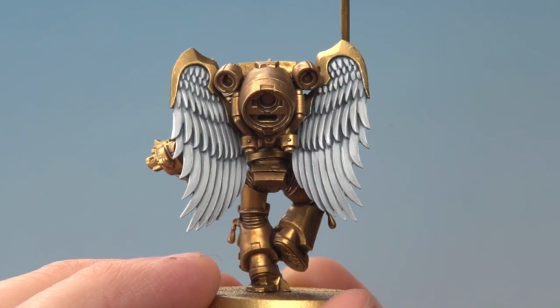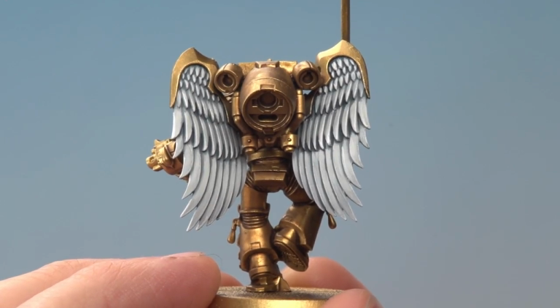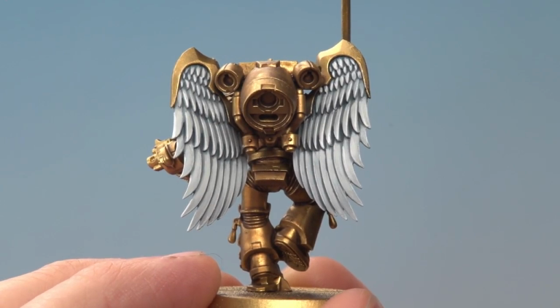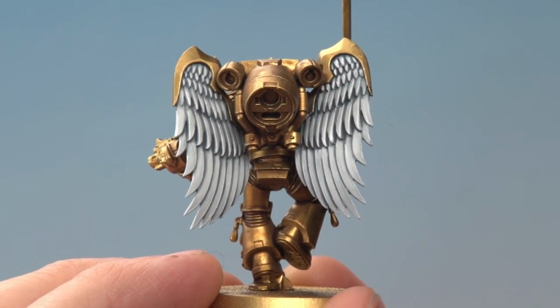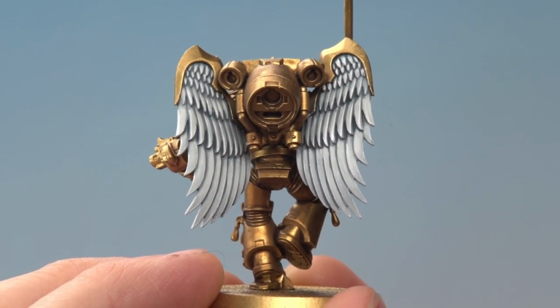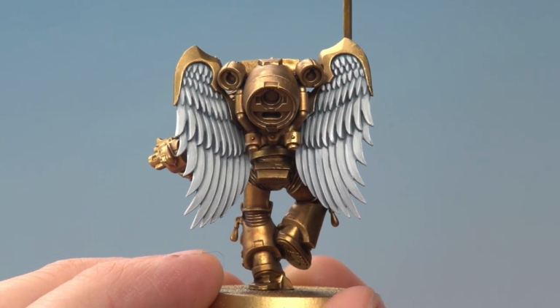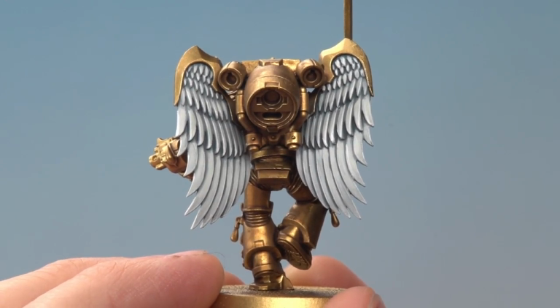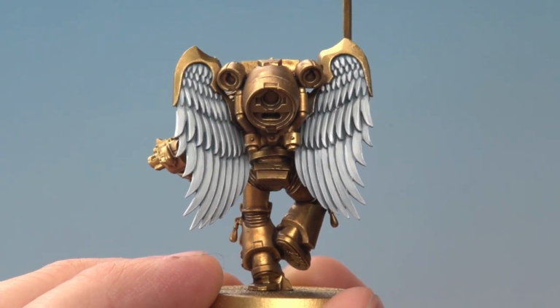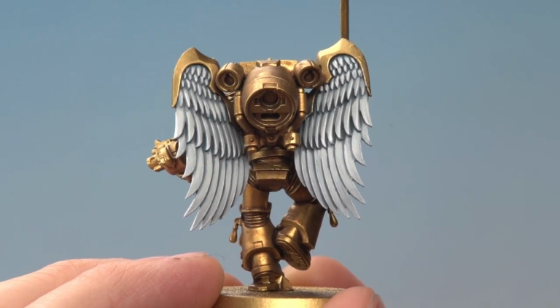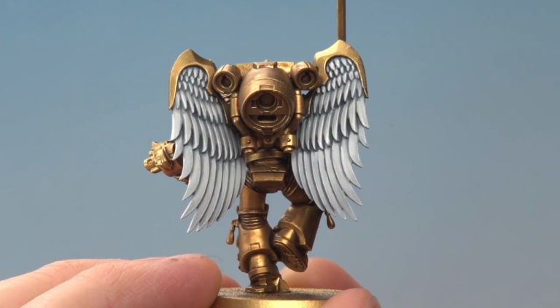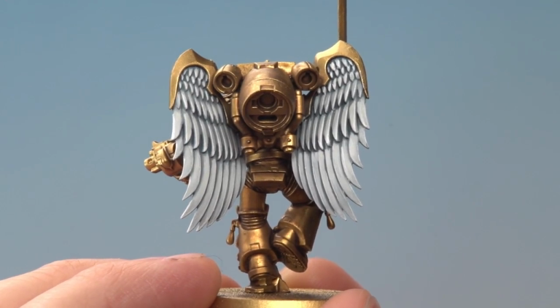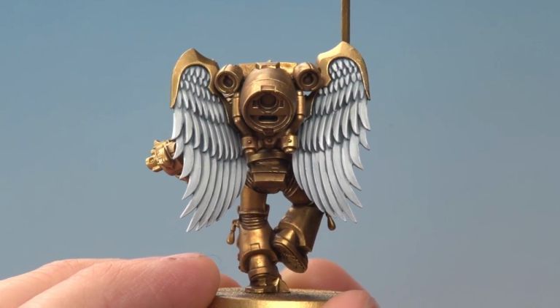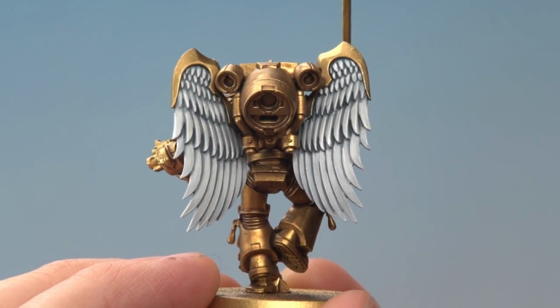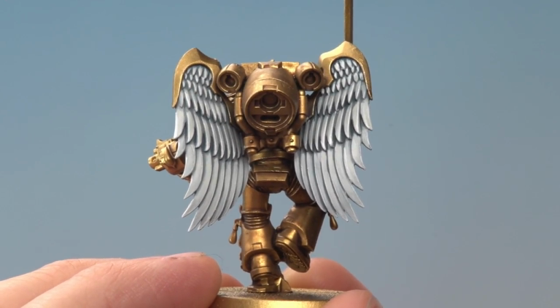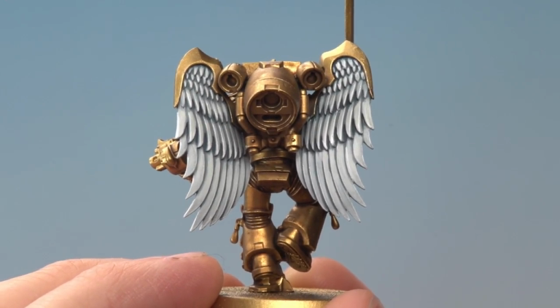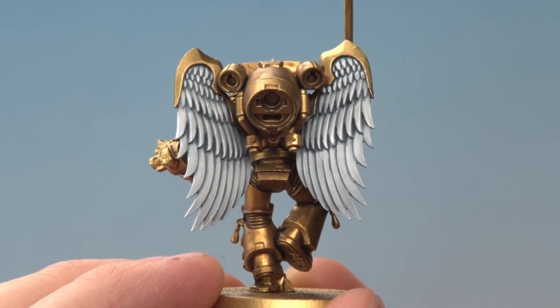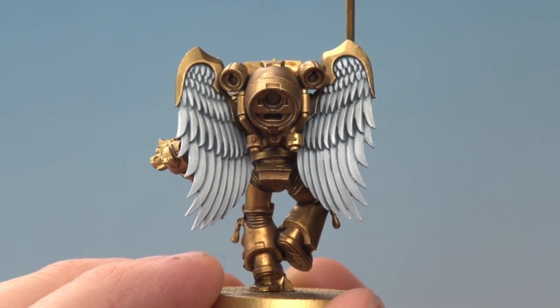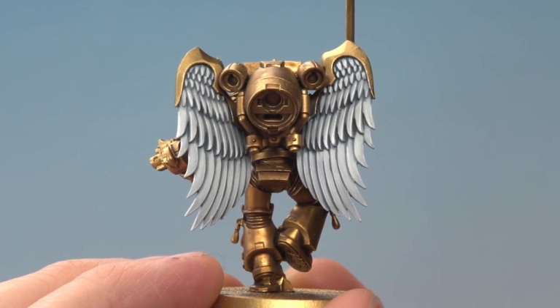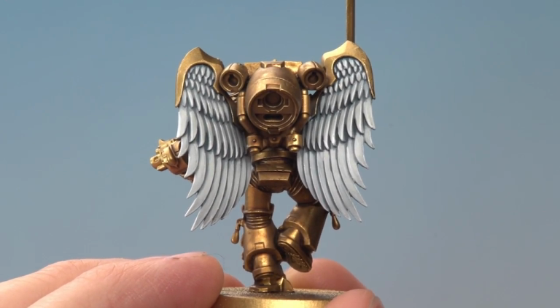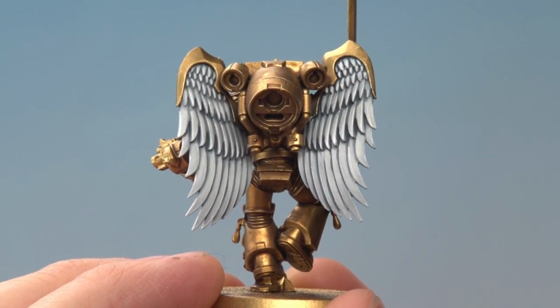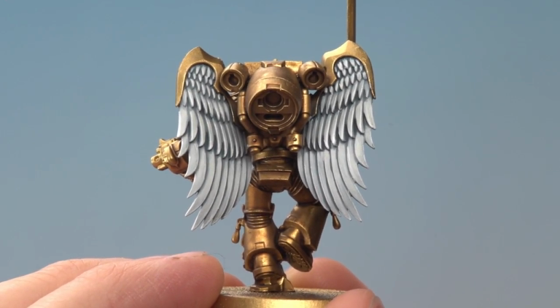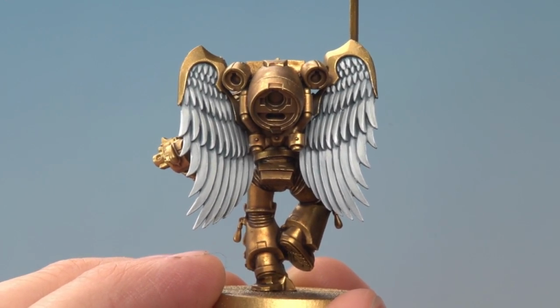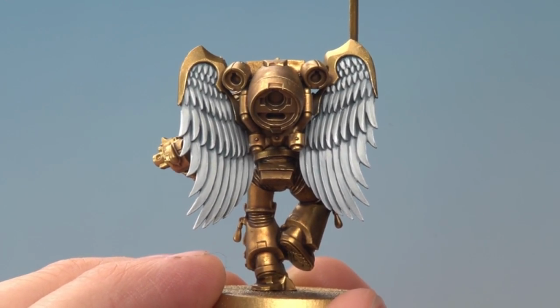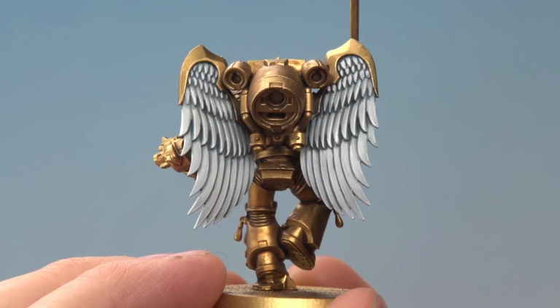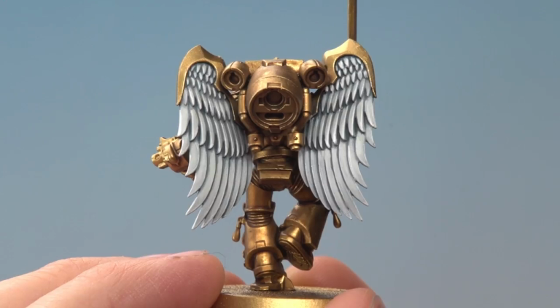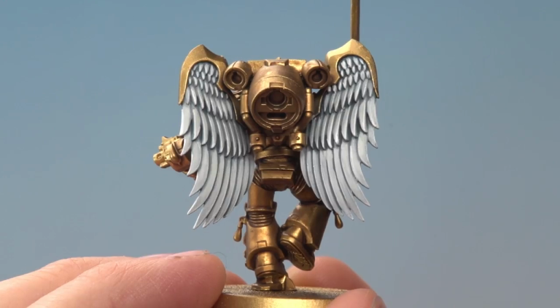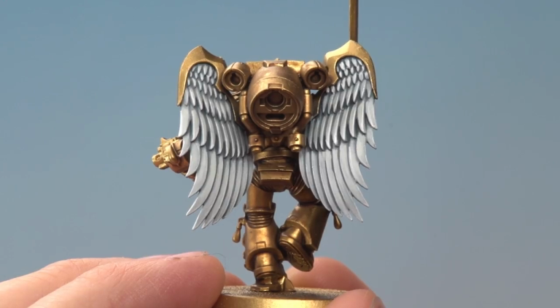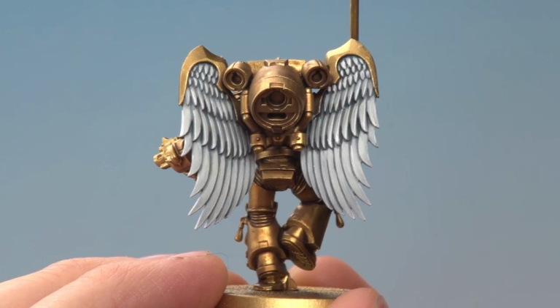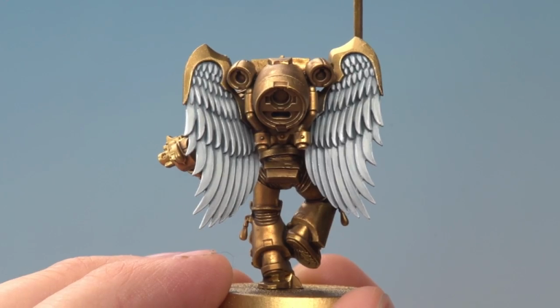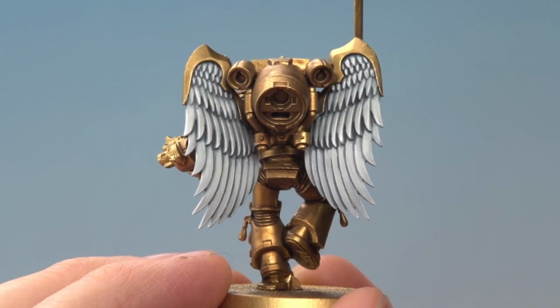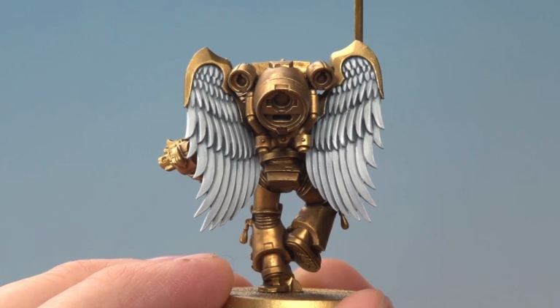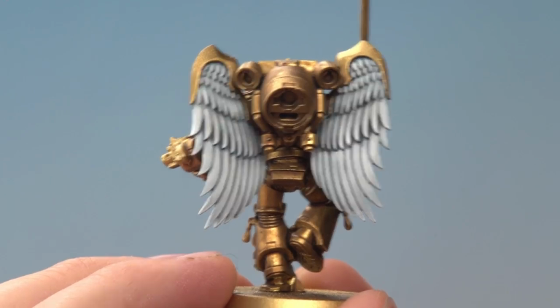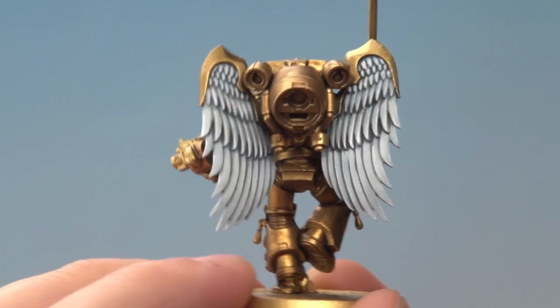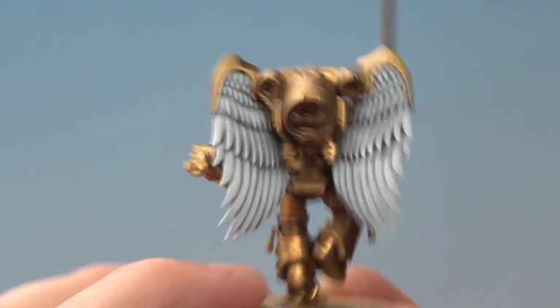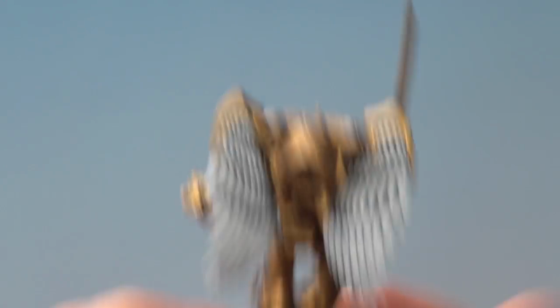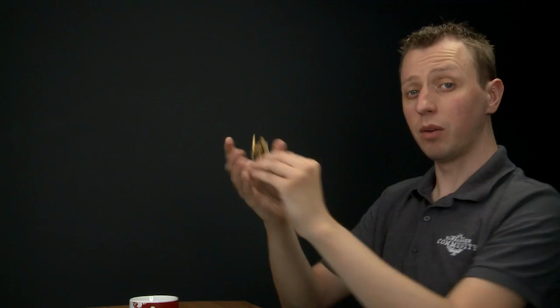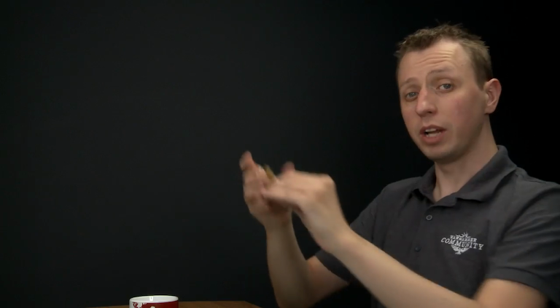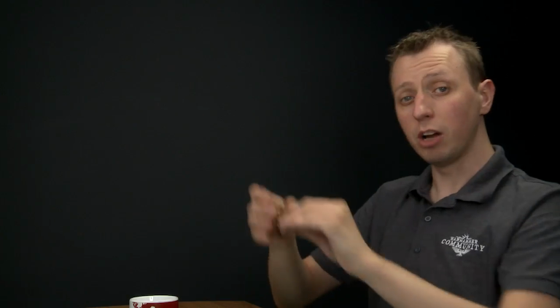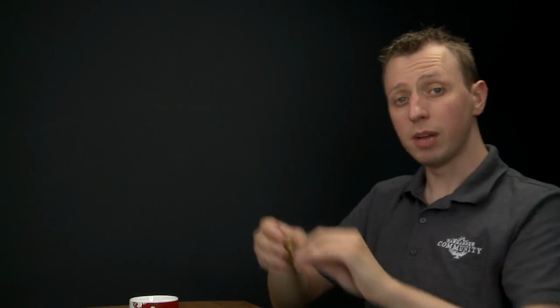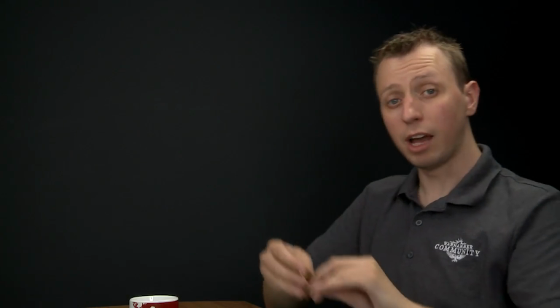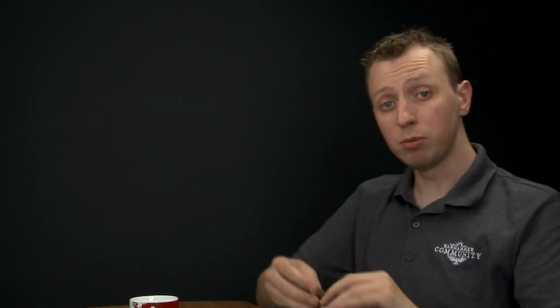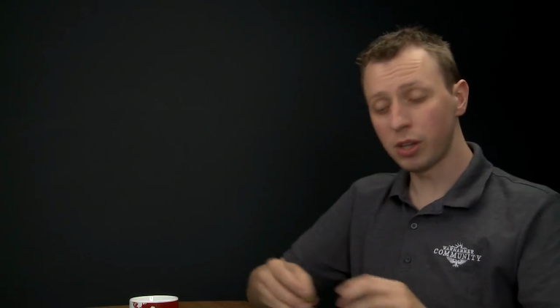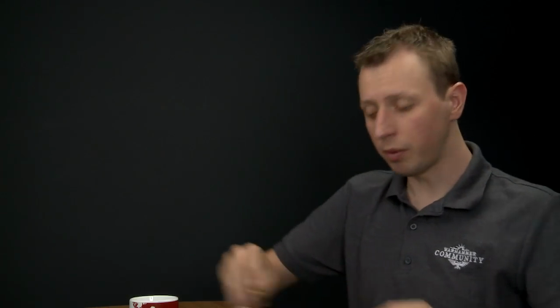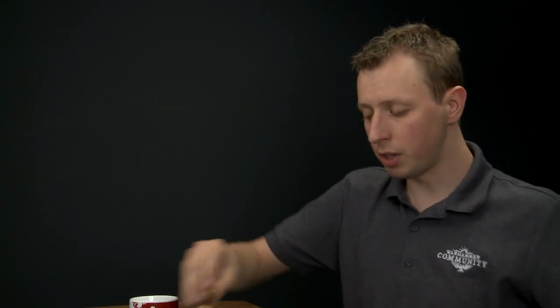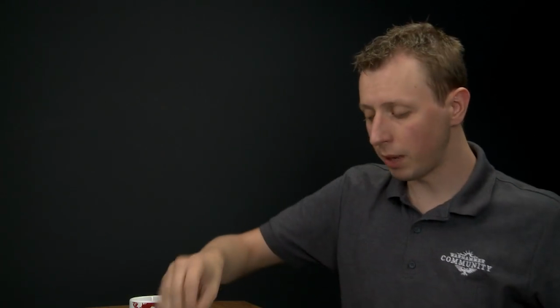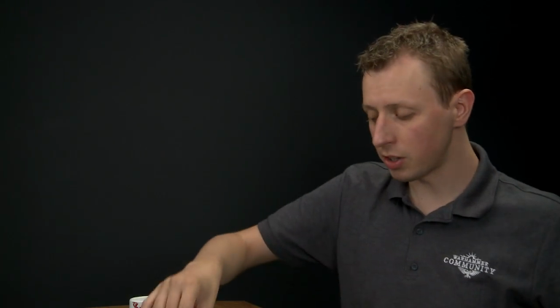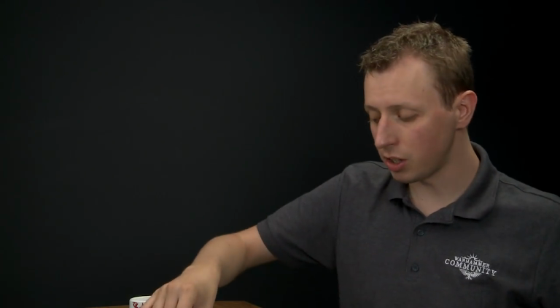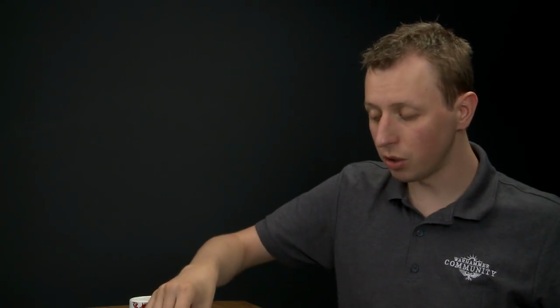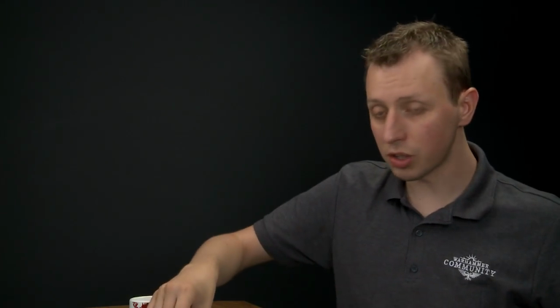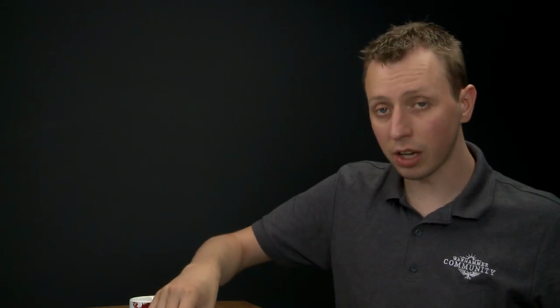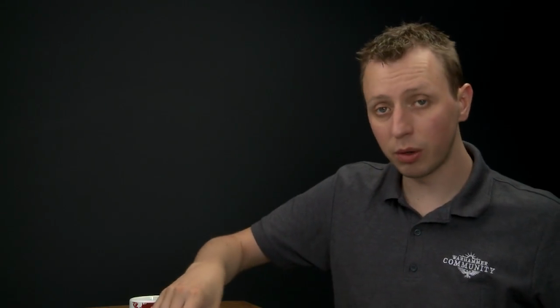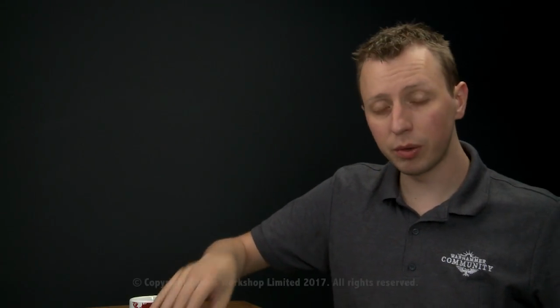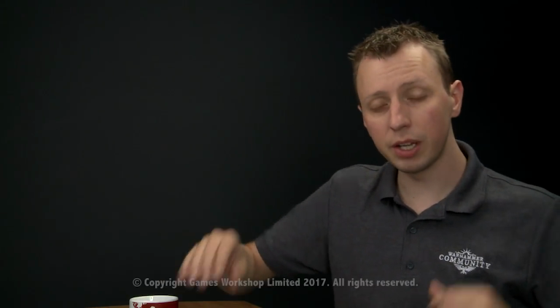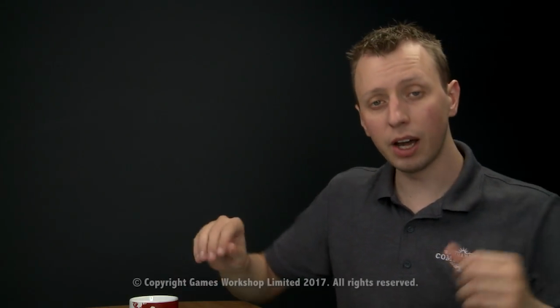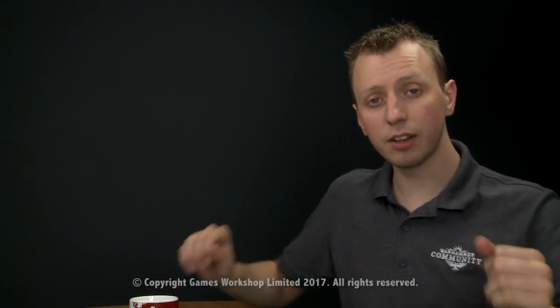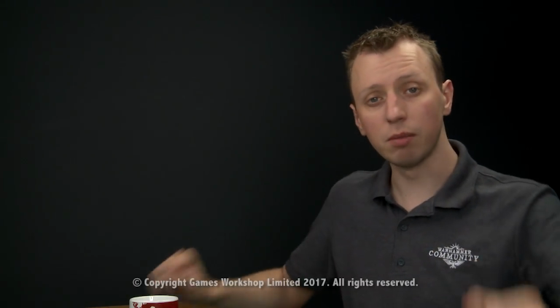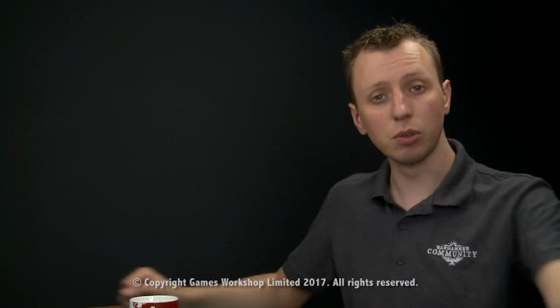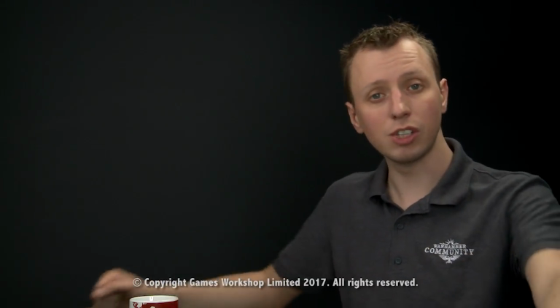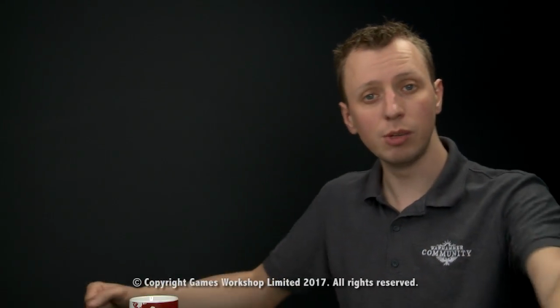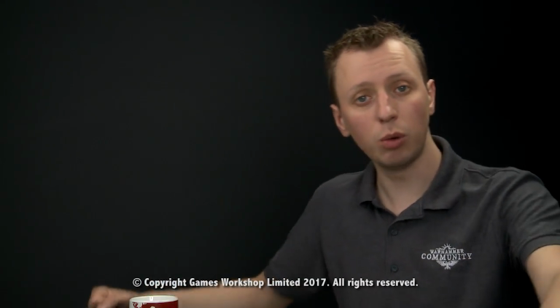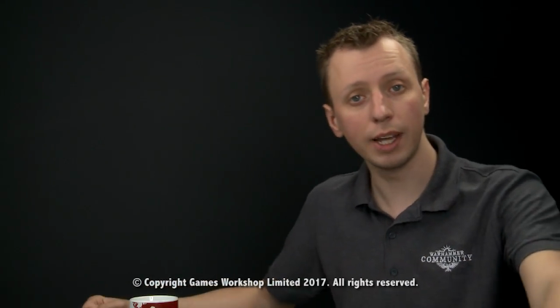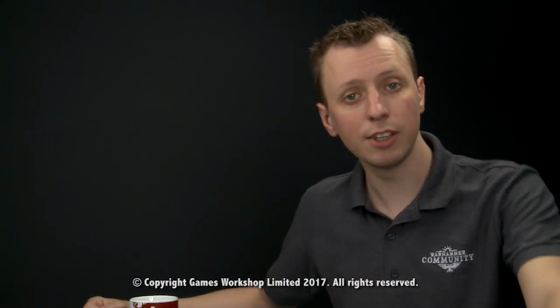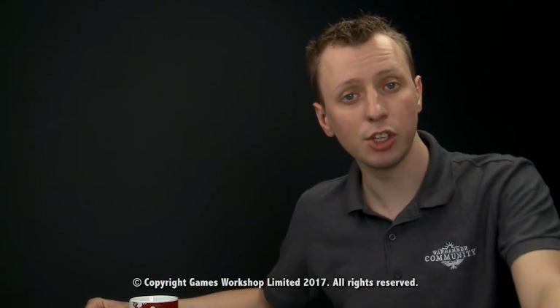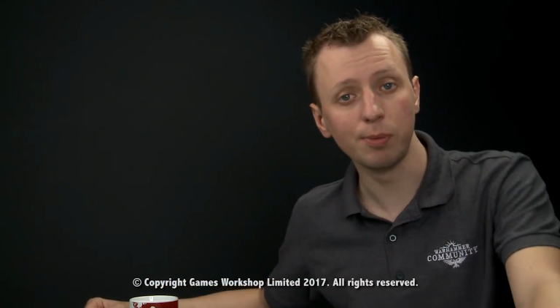And there we are — the feathers of the Sanguinary Guard's wings completed. Nick, I really hope that helps you out when you're painting your Sanguinary Guard, and we'll see you all again soon.